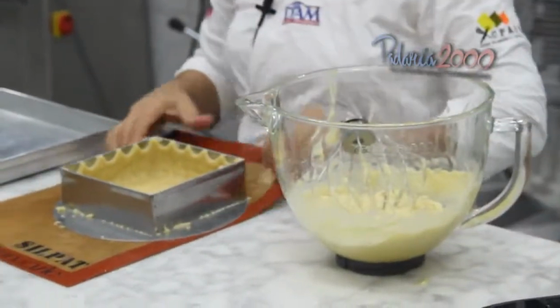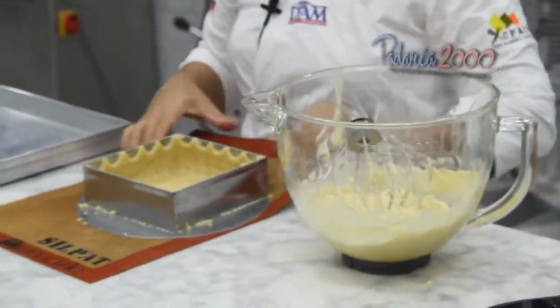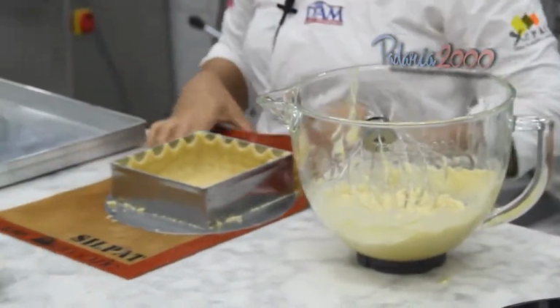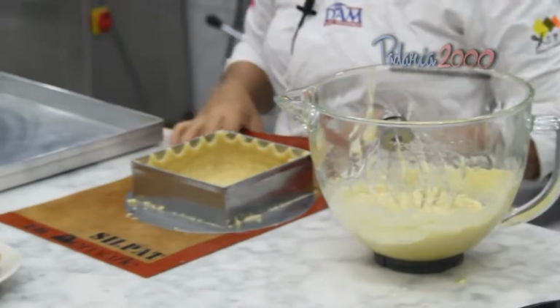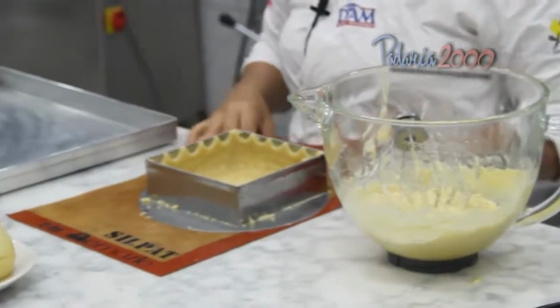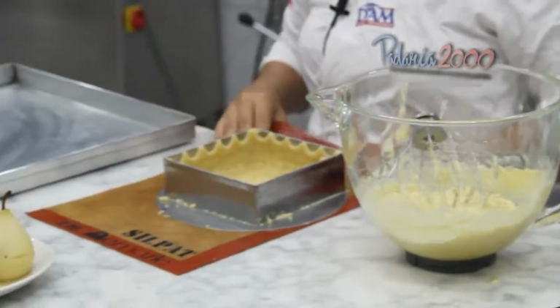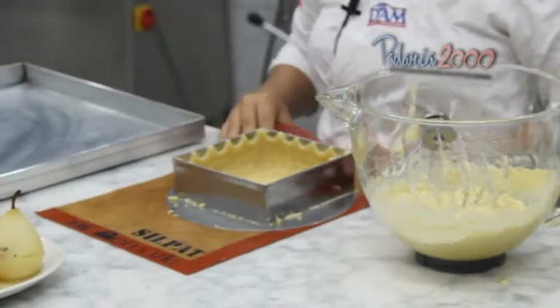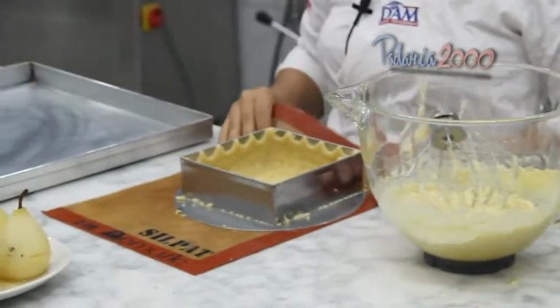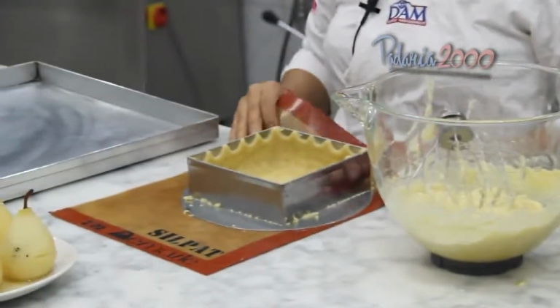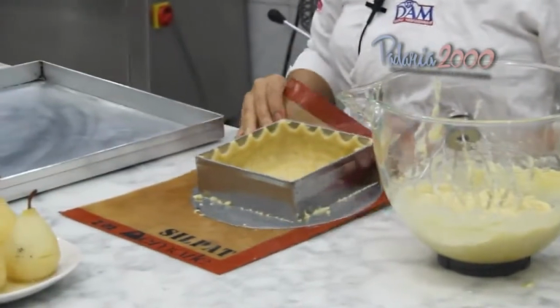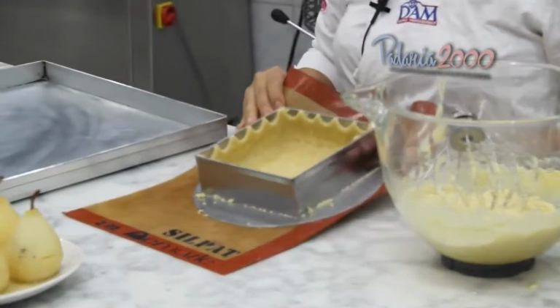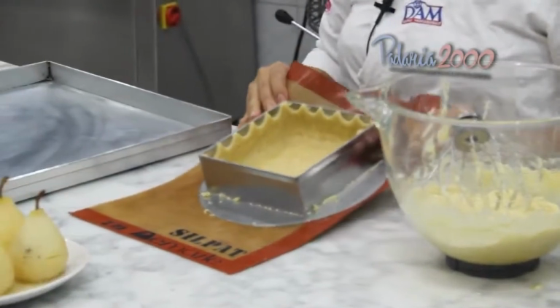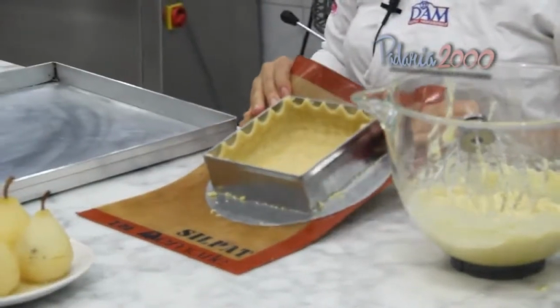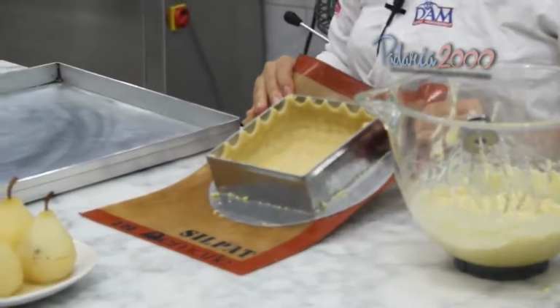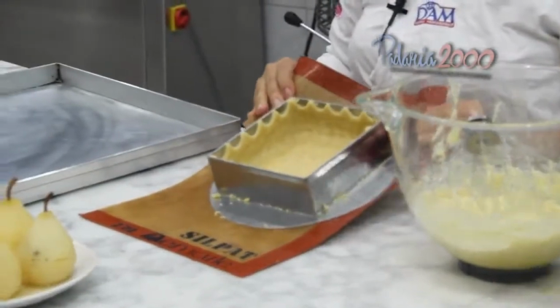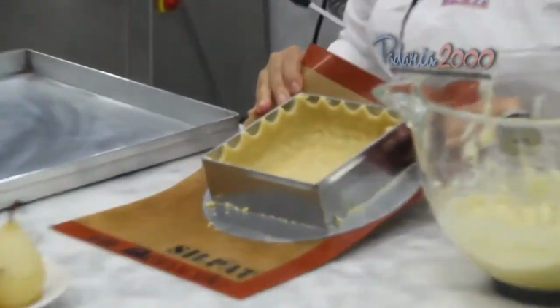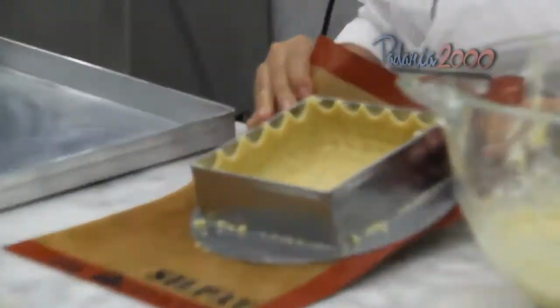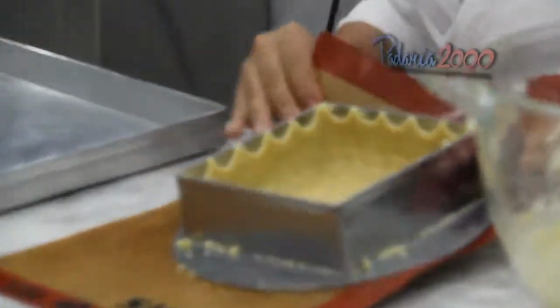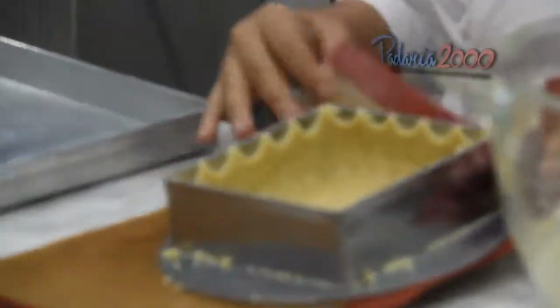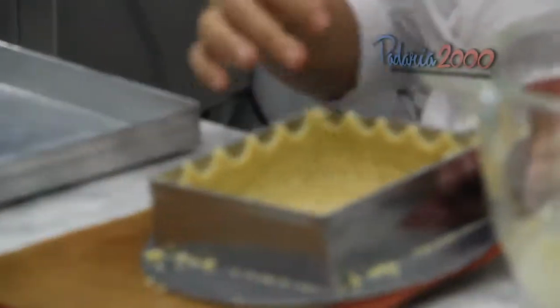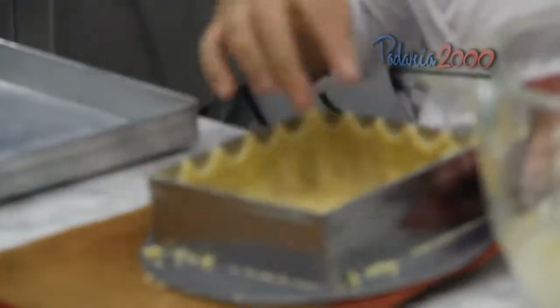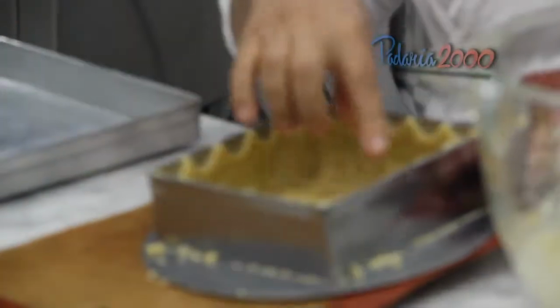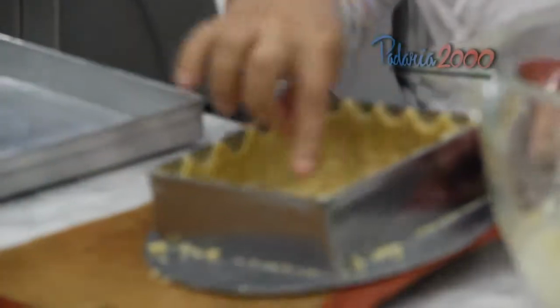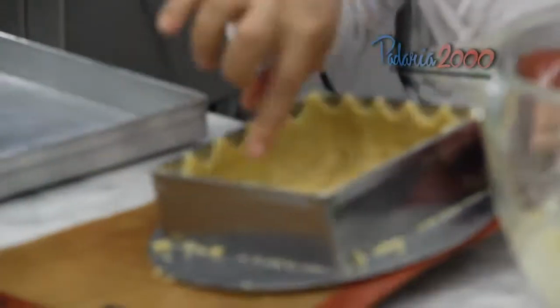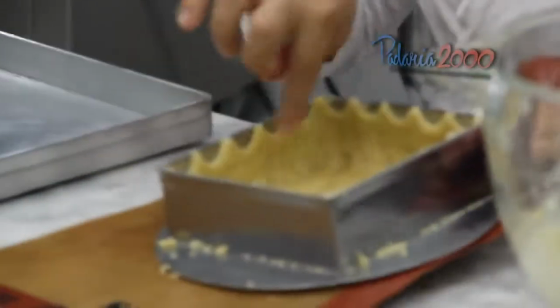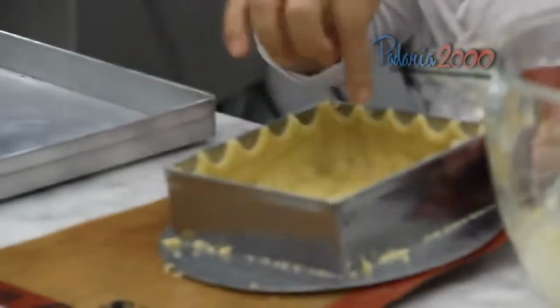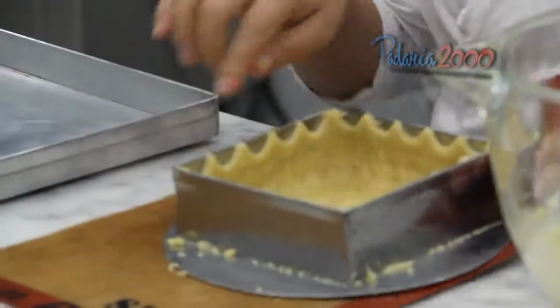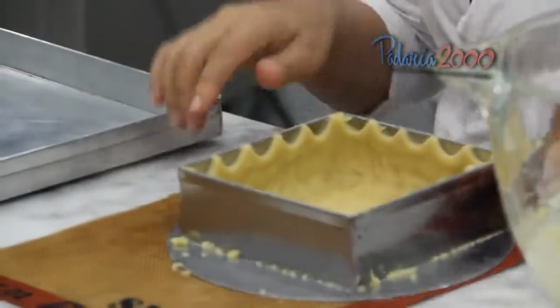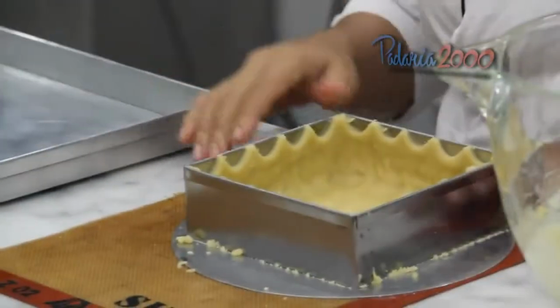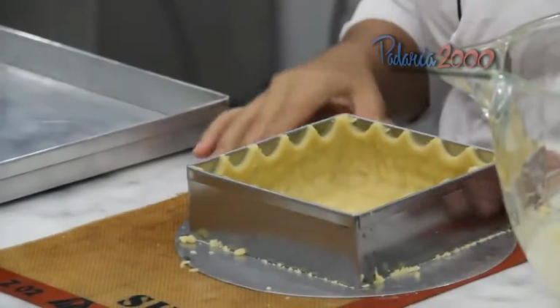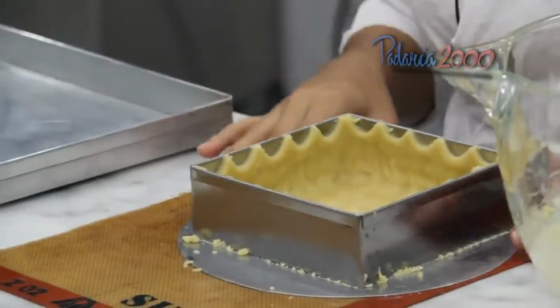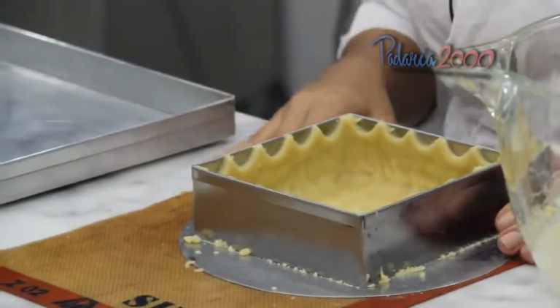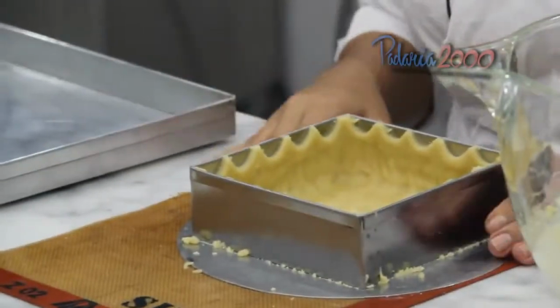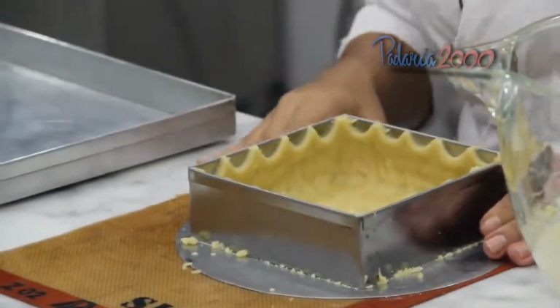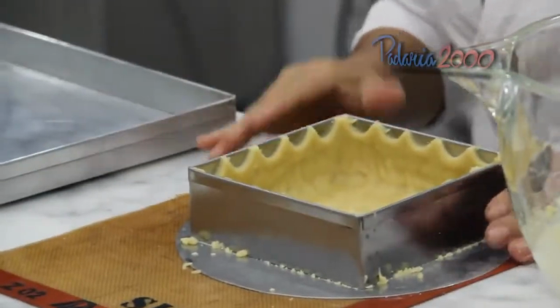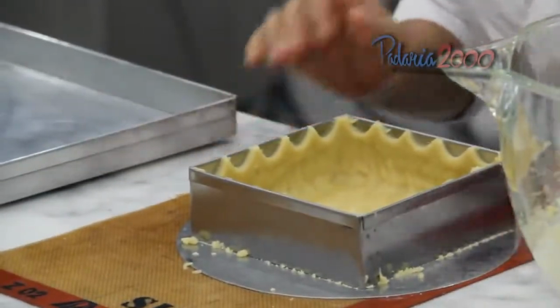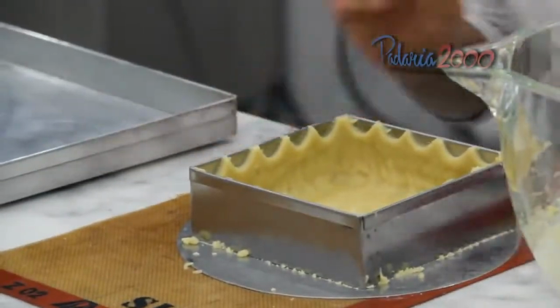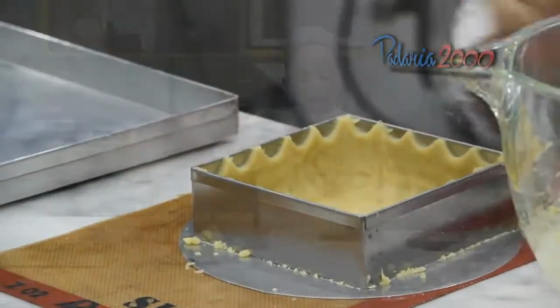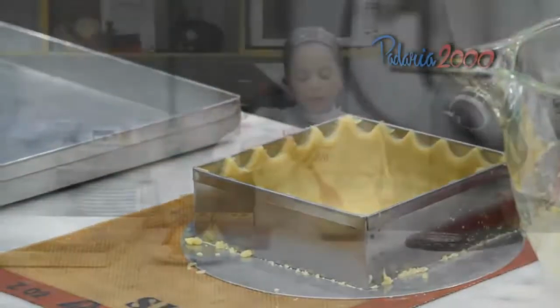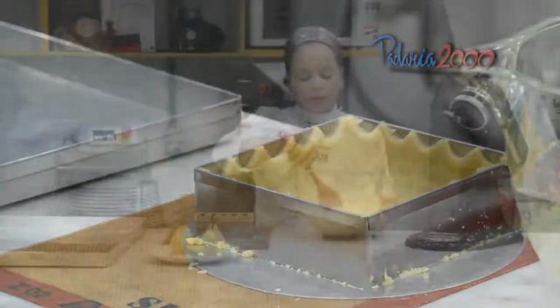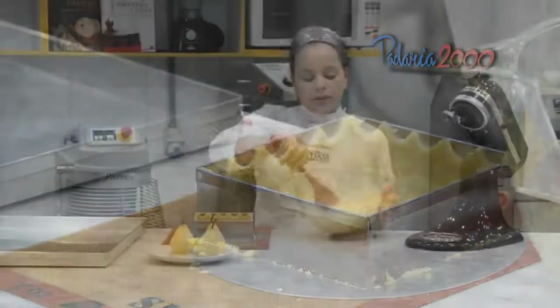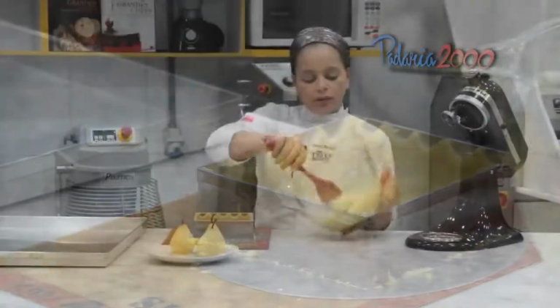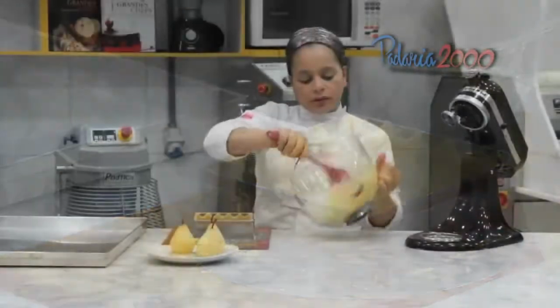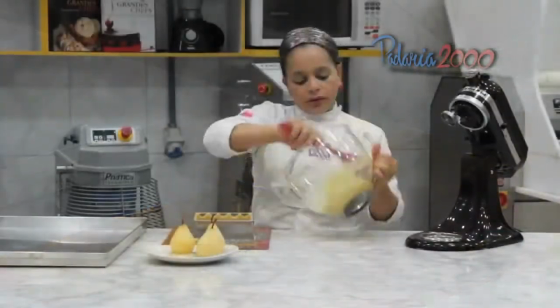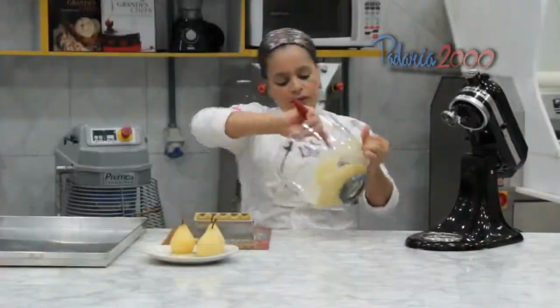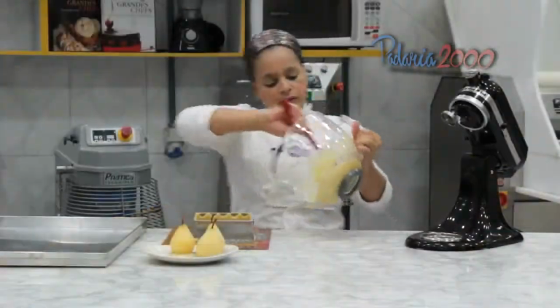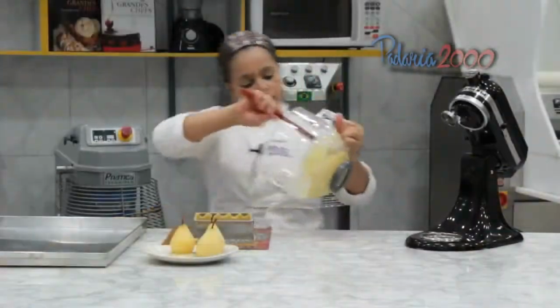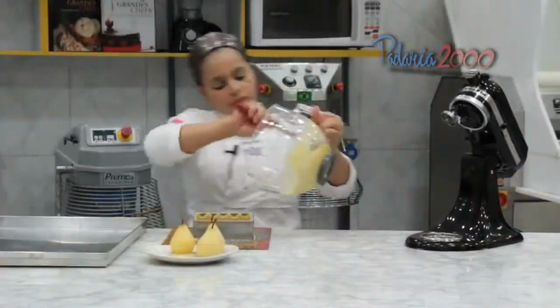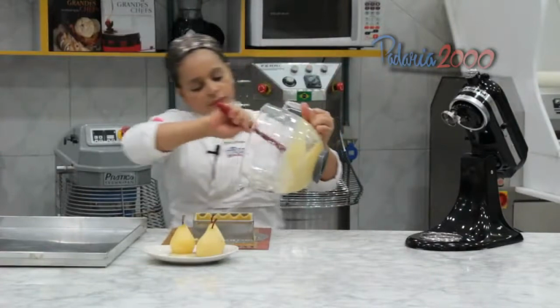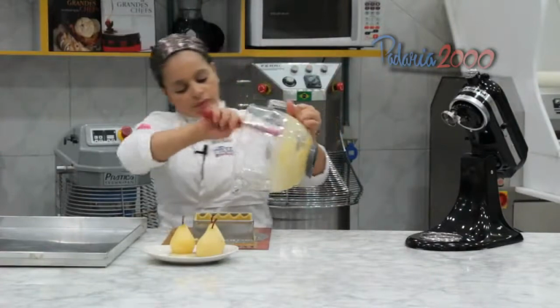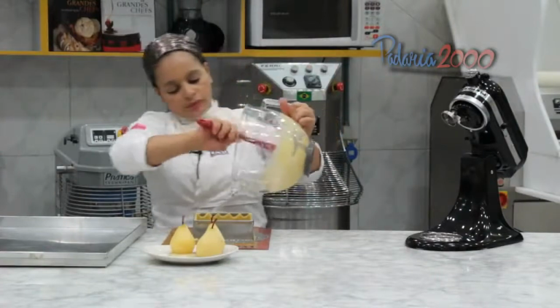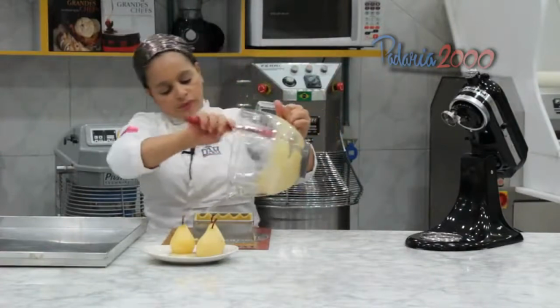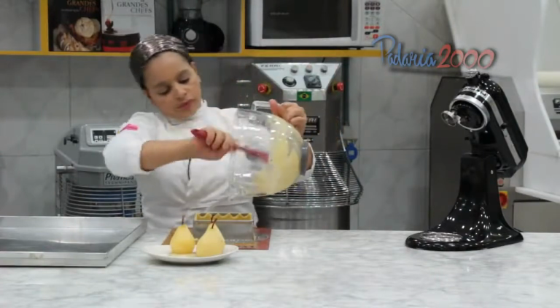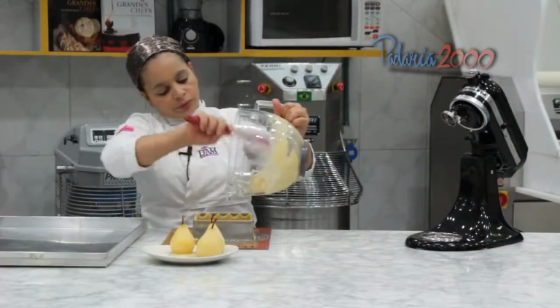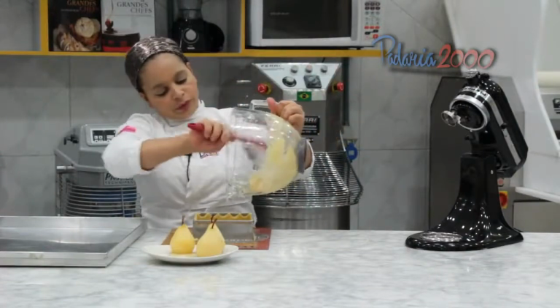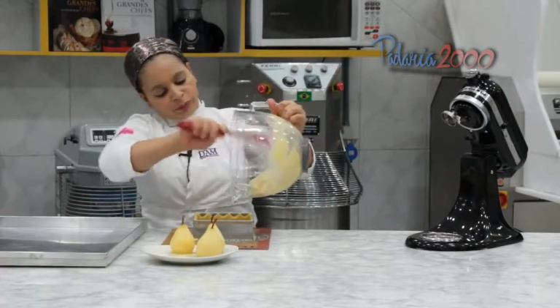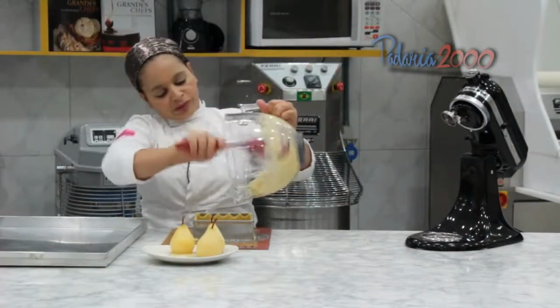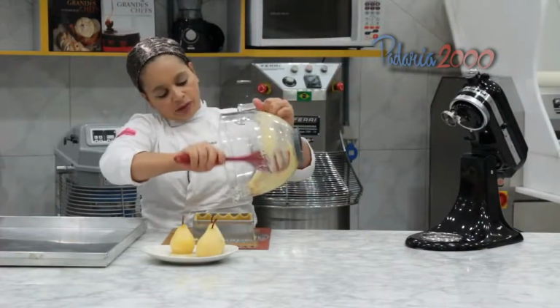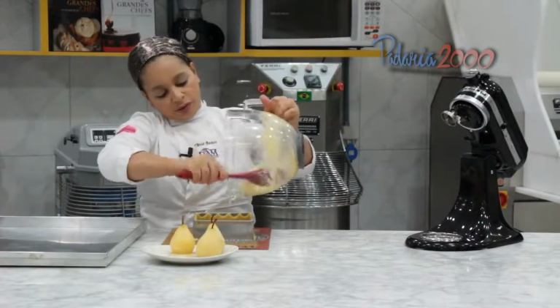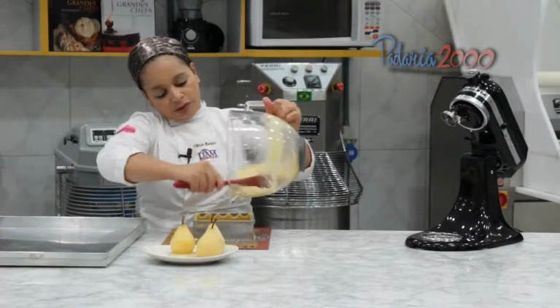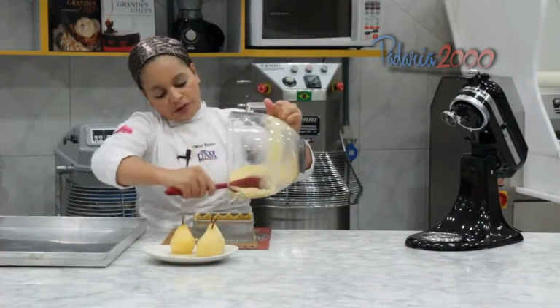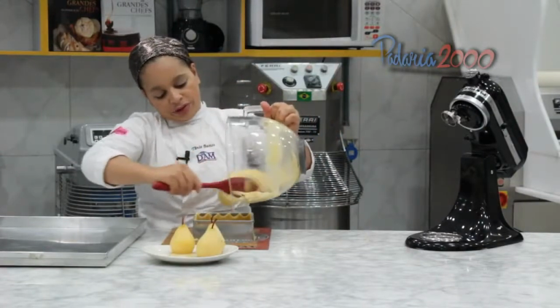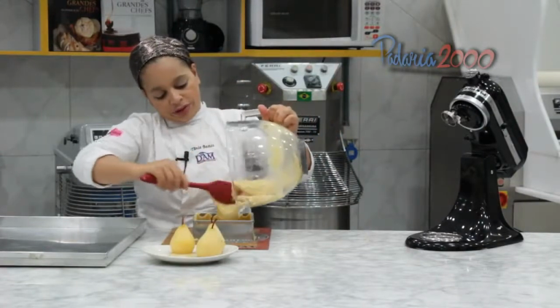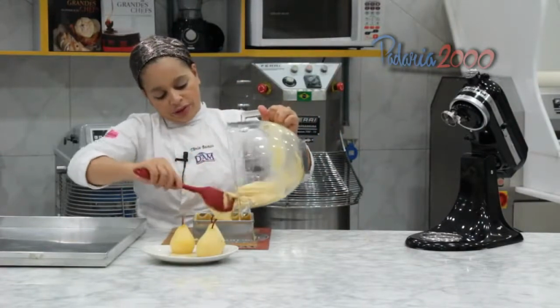Coloquei a massa, fiz um acabamento e vou rechear. Vou despejar o recheio aqui.